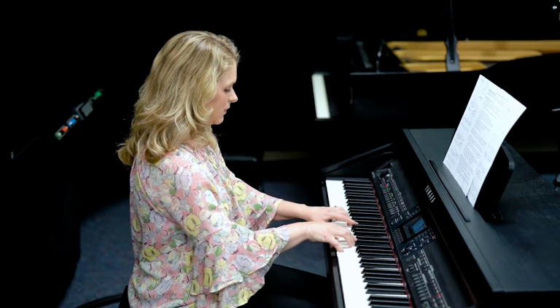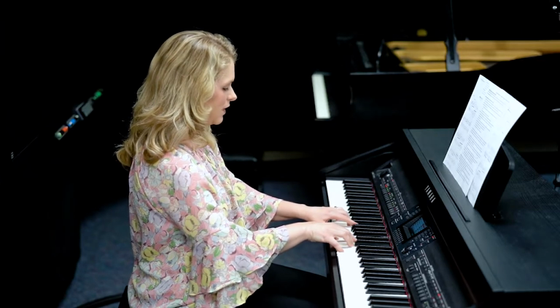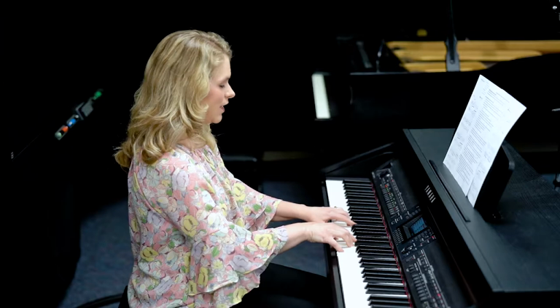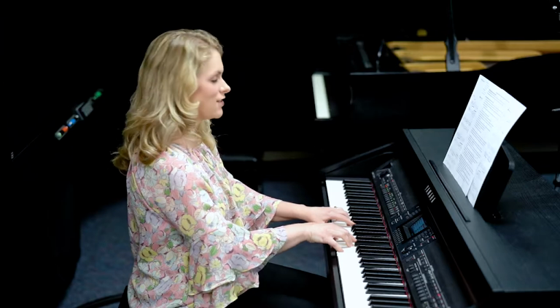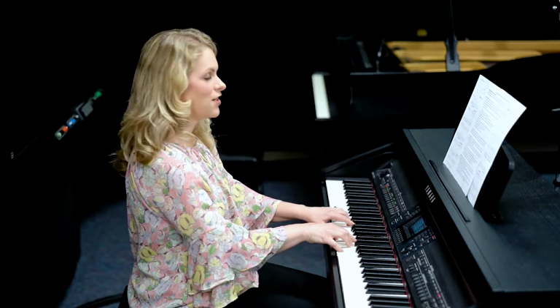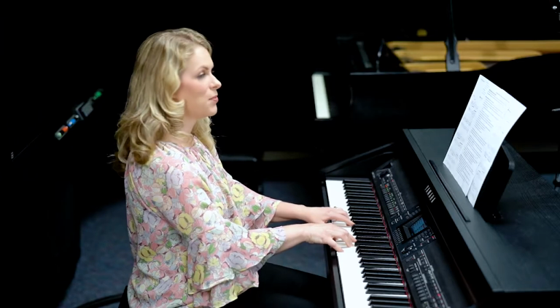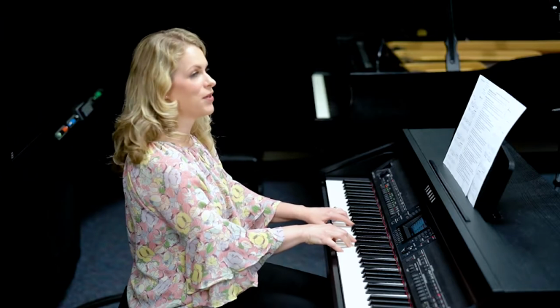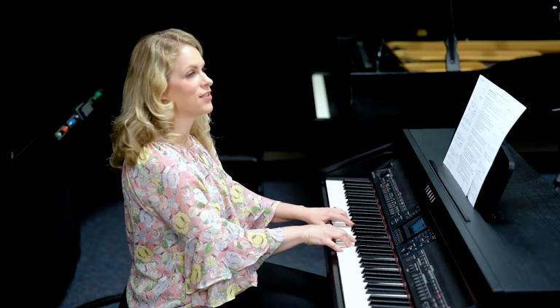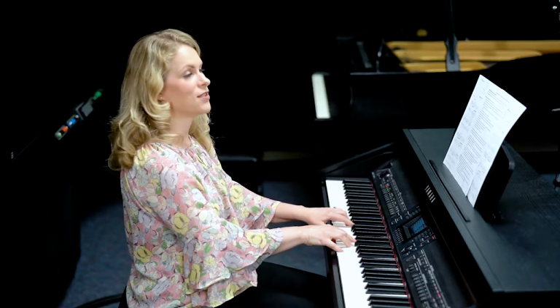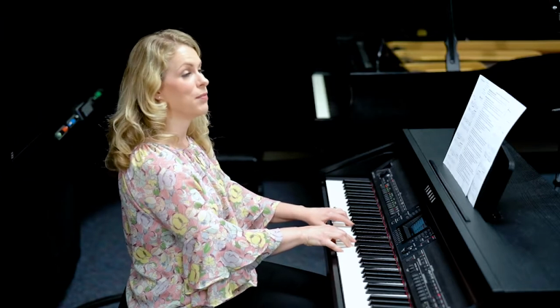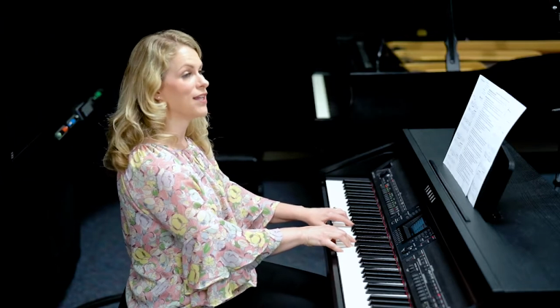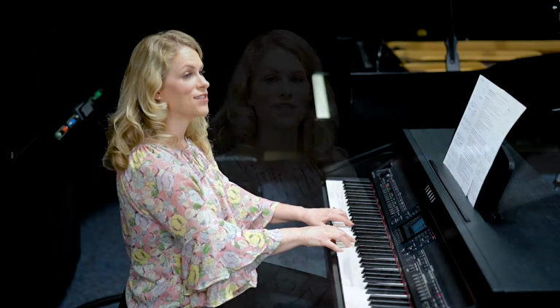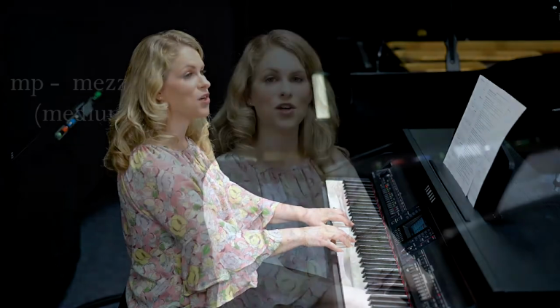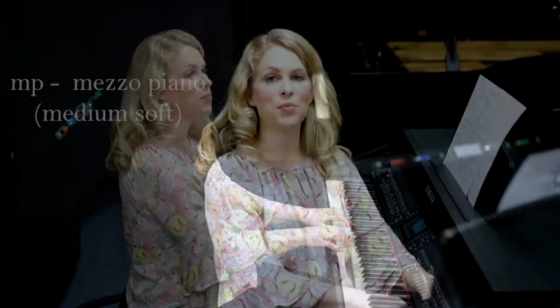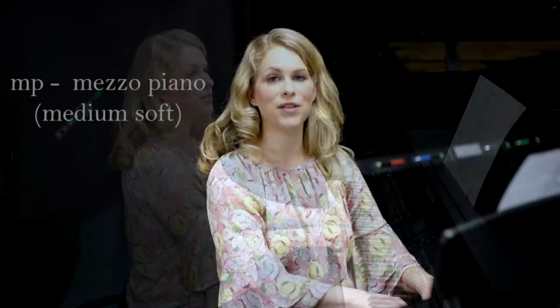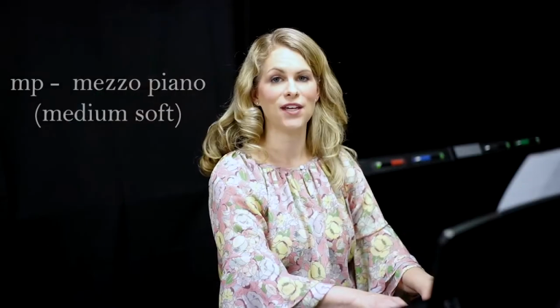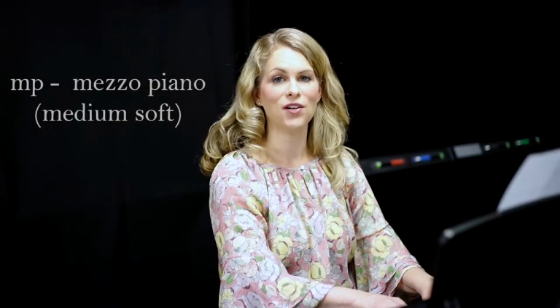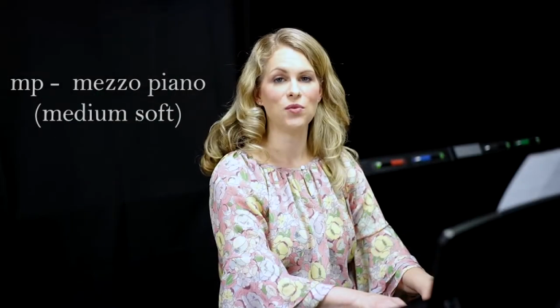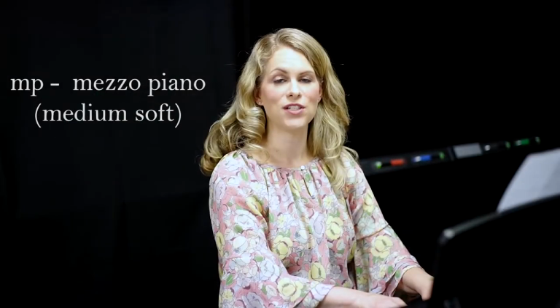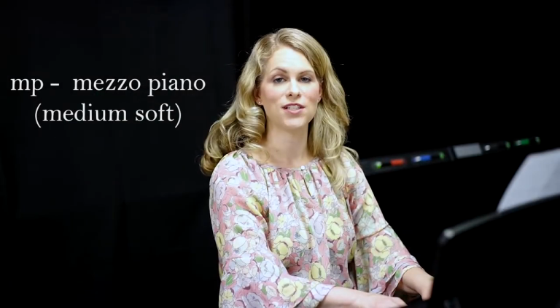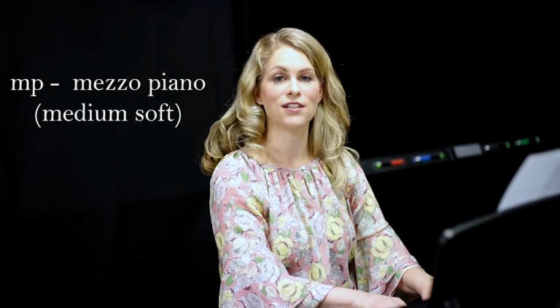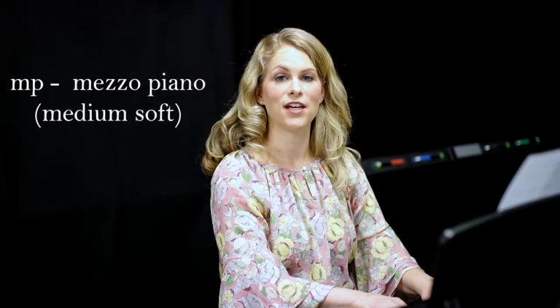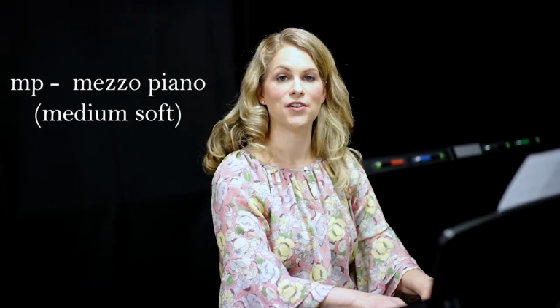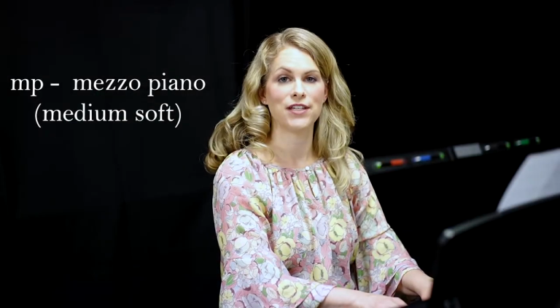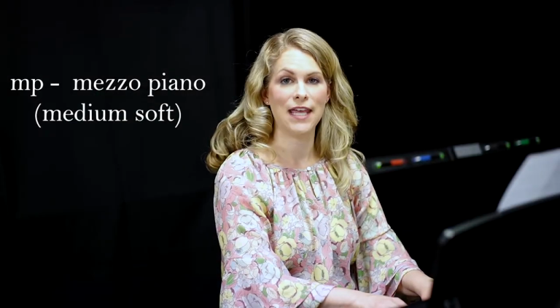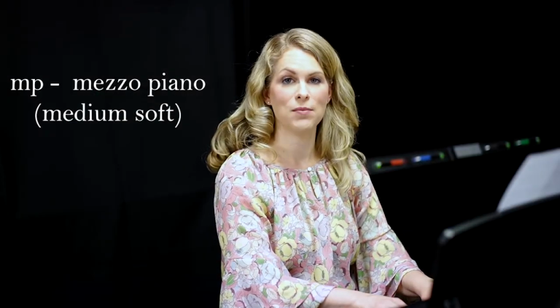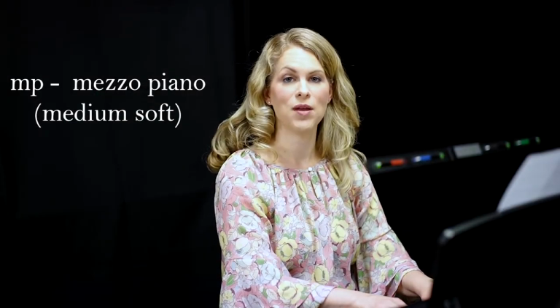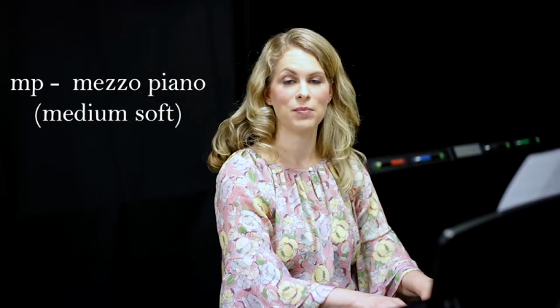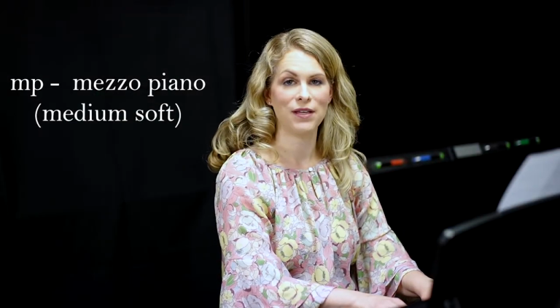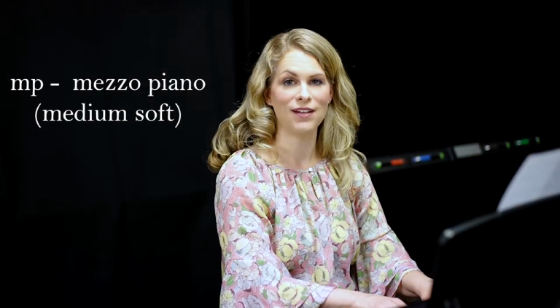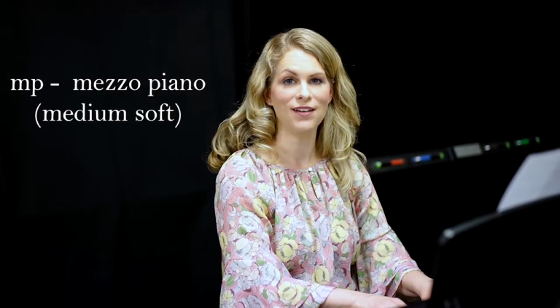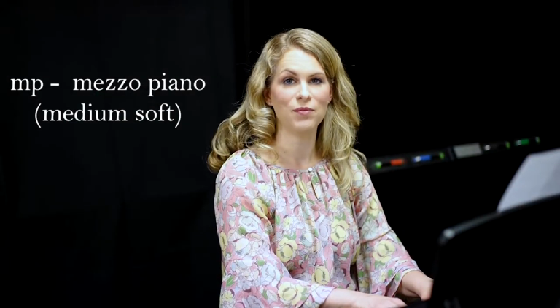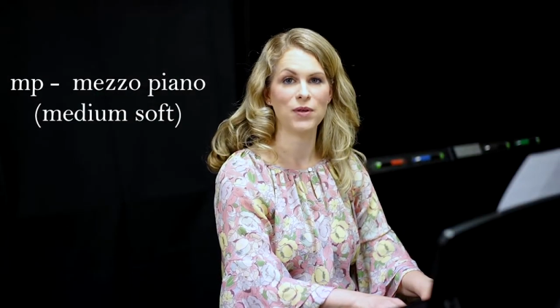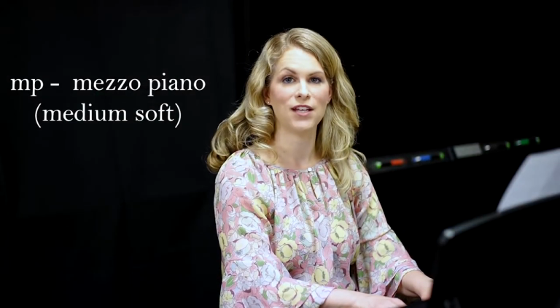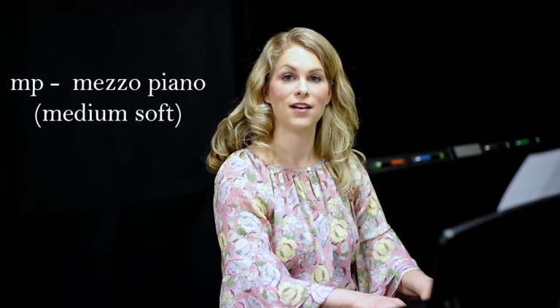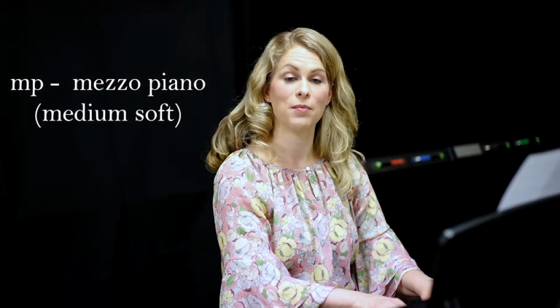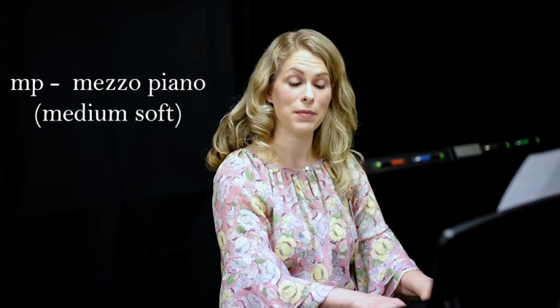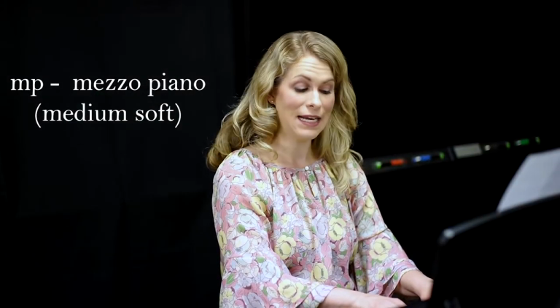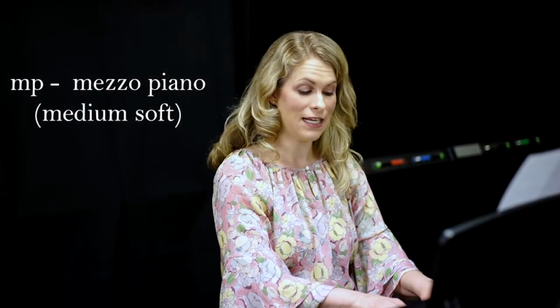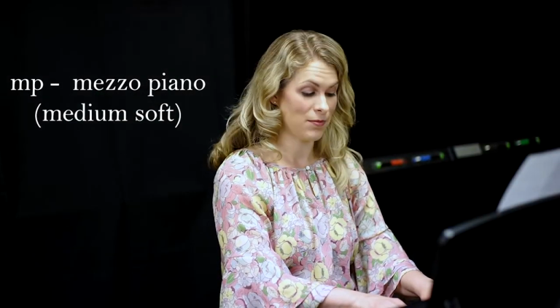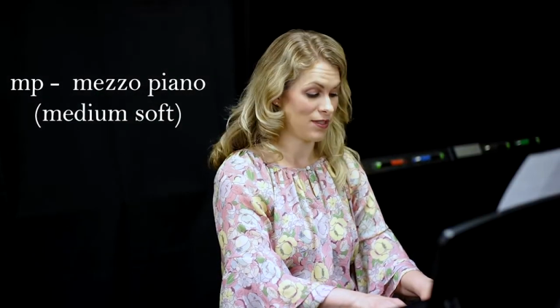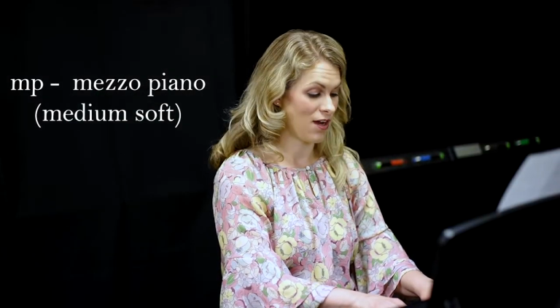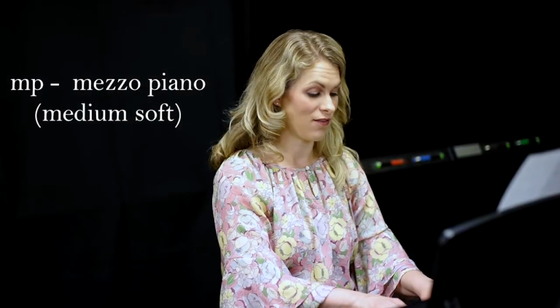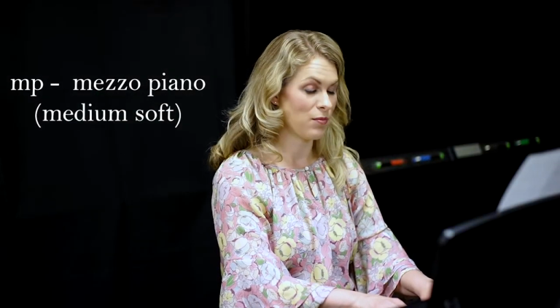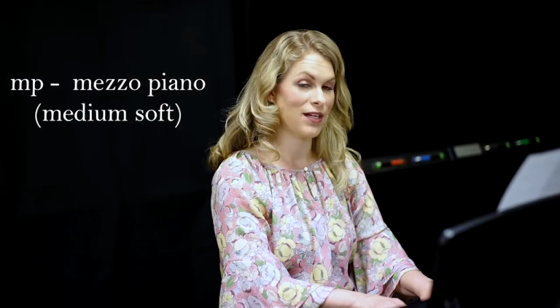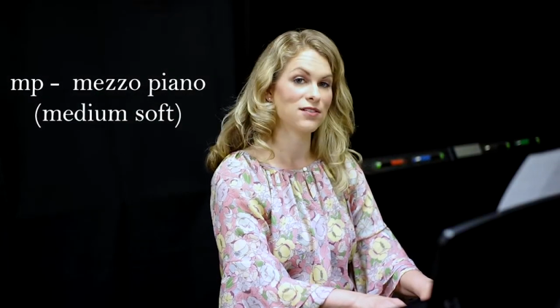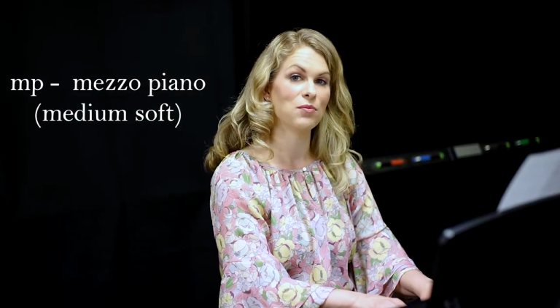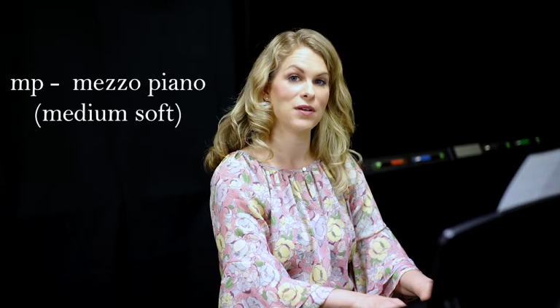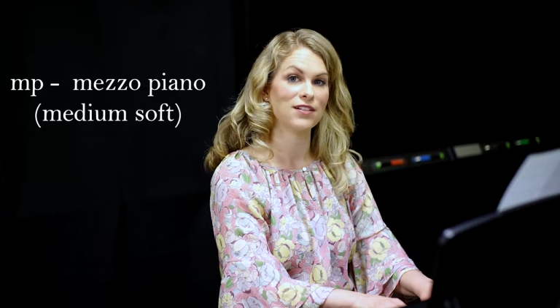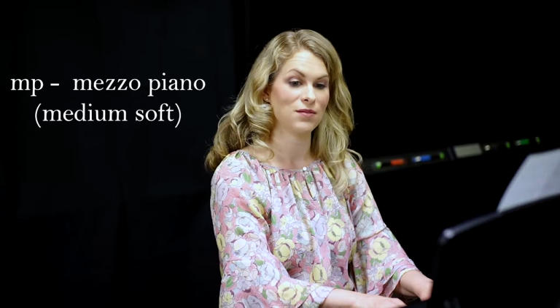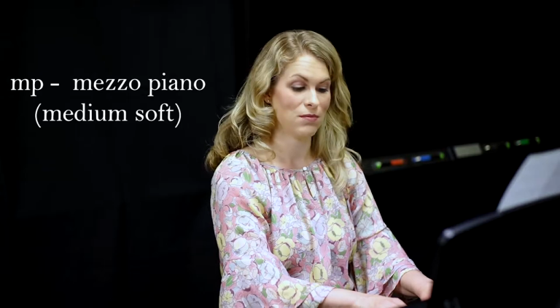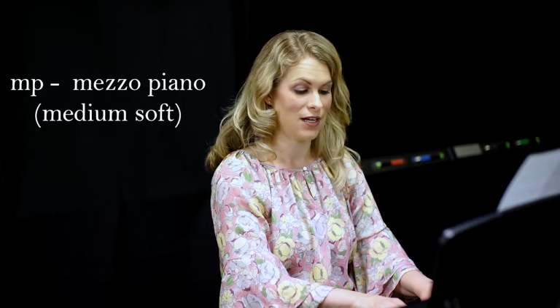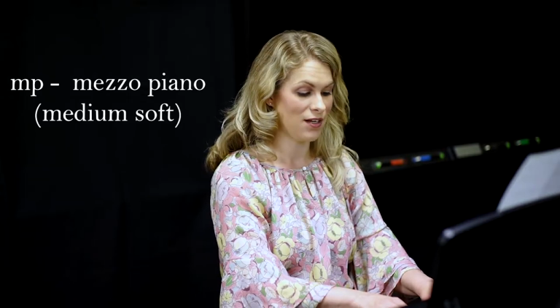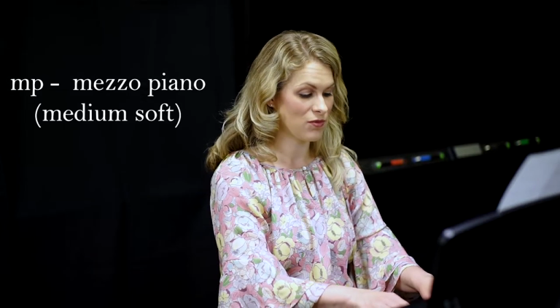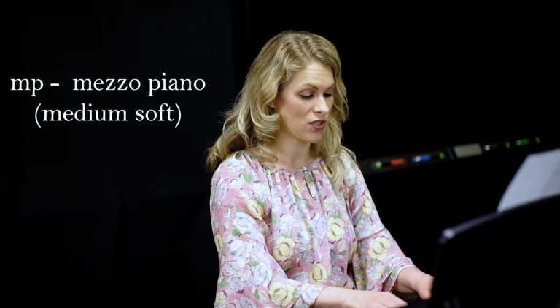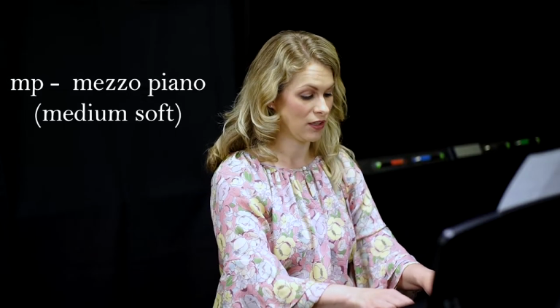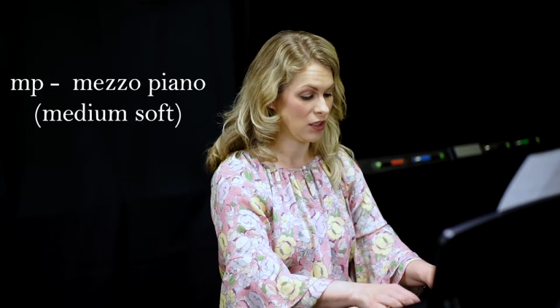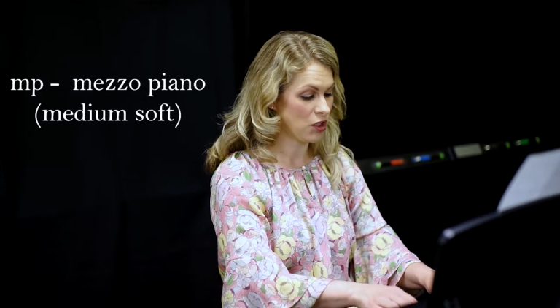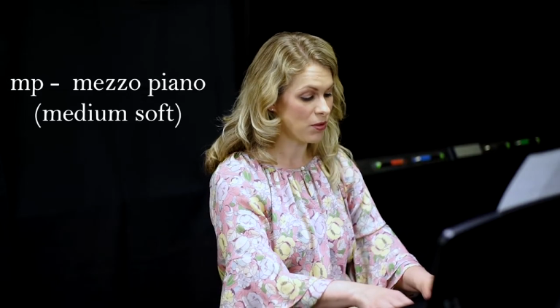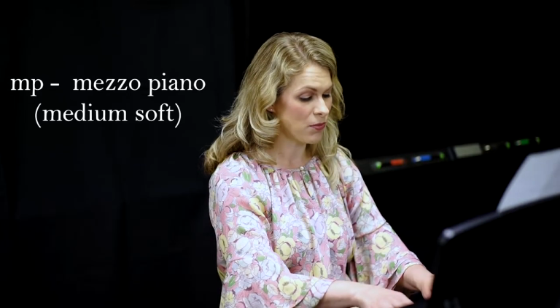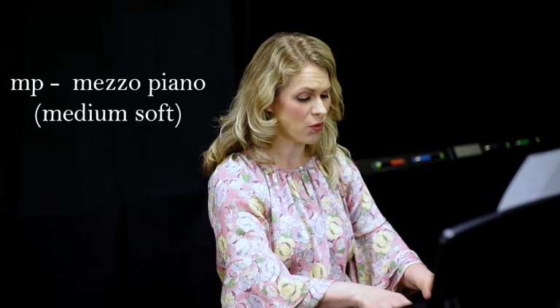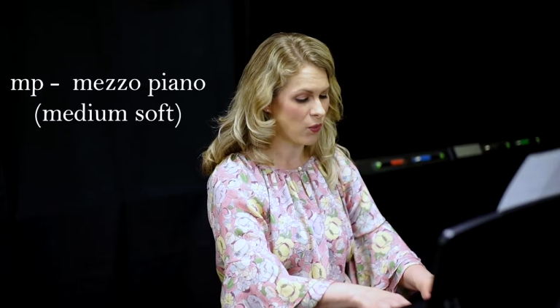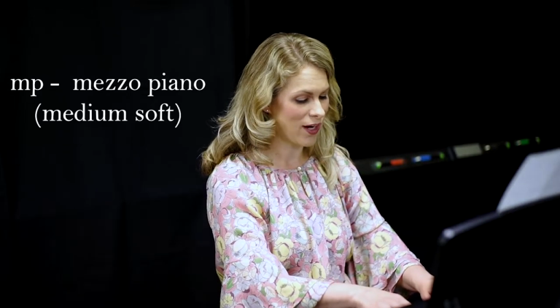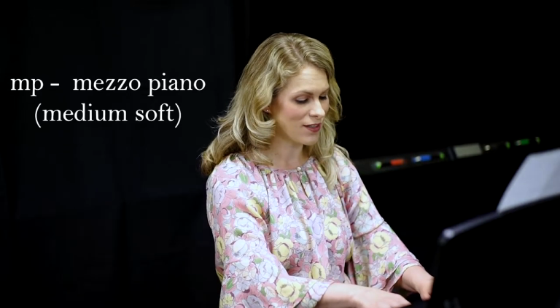Next up is mezzo piano, which is the letters MP, meaning medium soft. Mezzo means medium - just a little bit more weight.